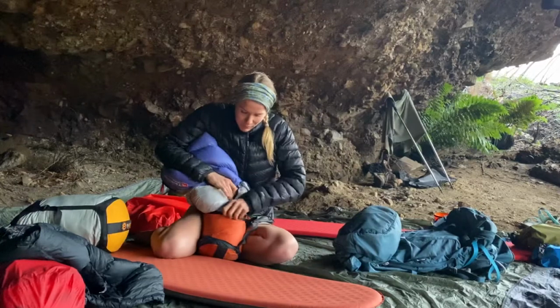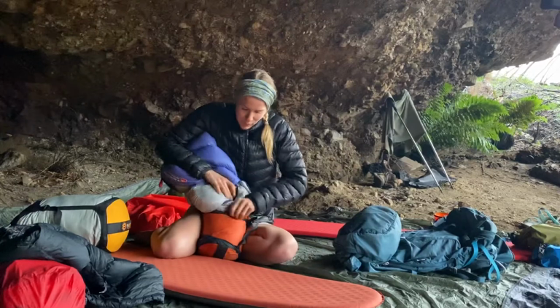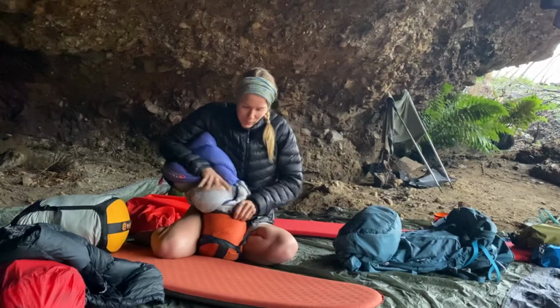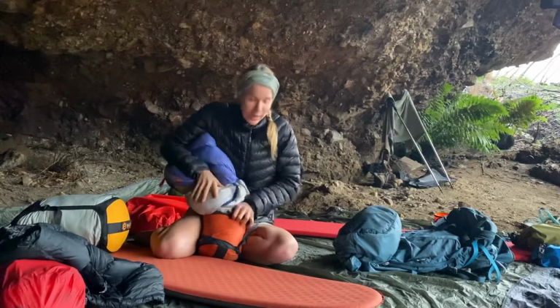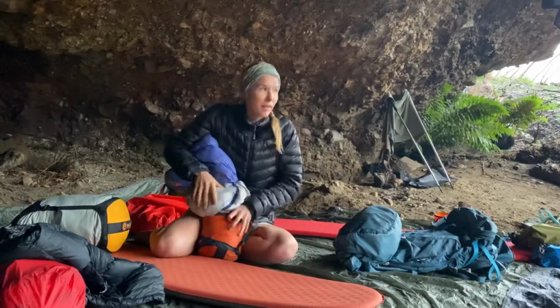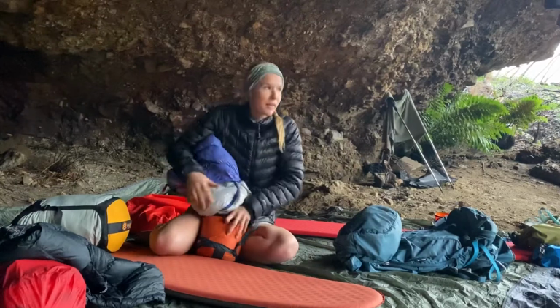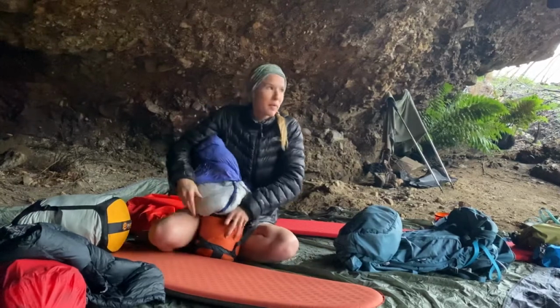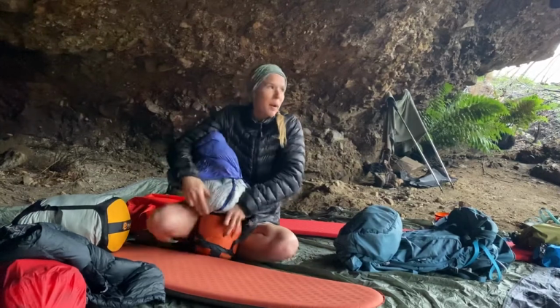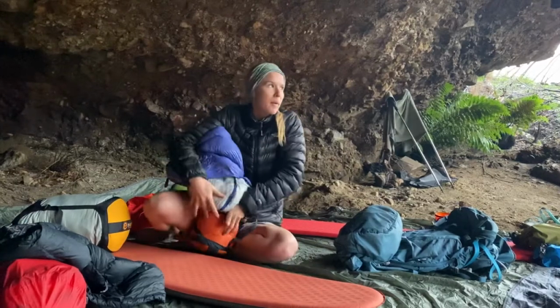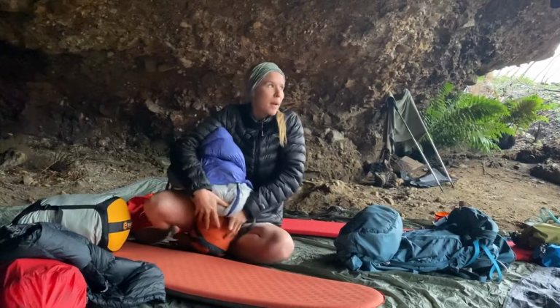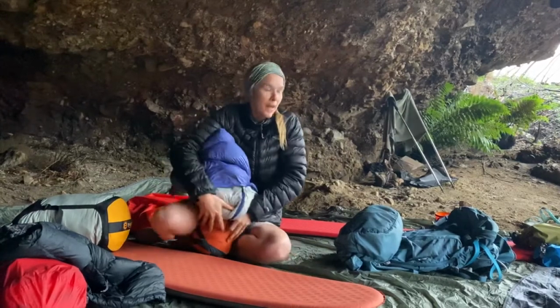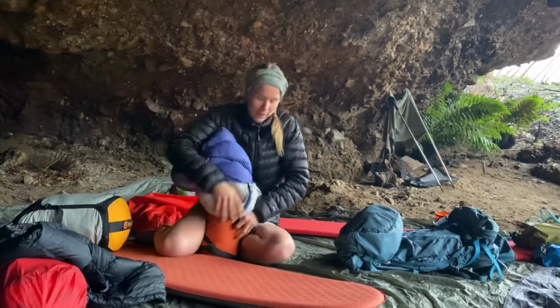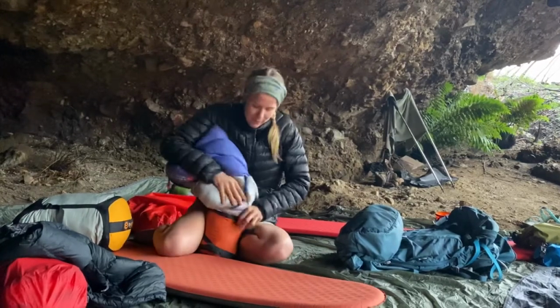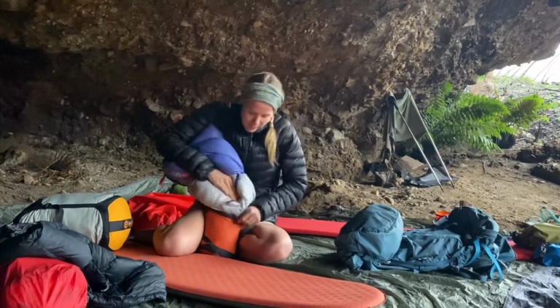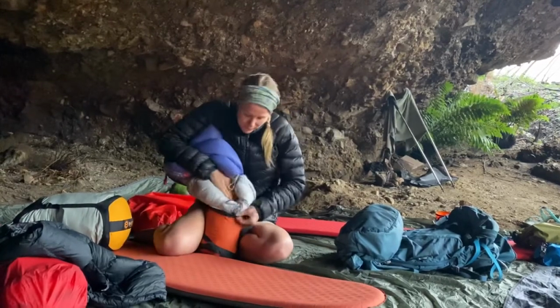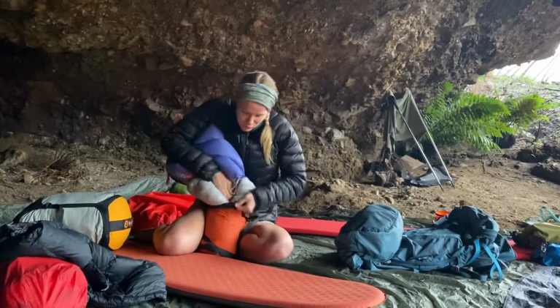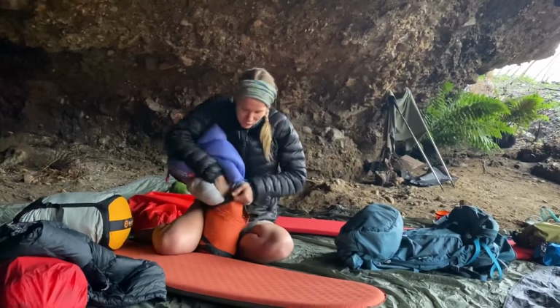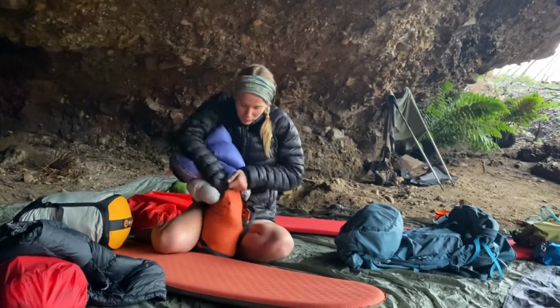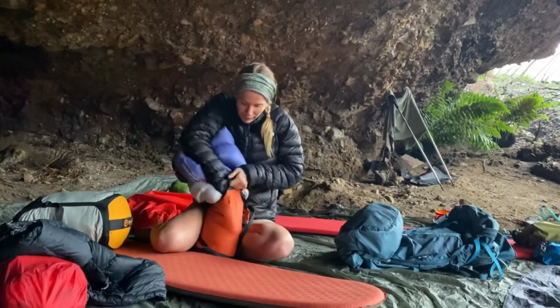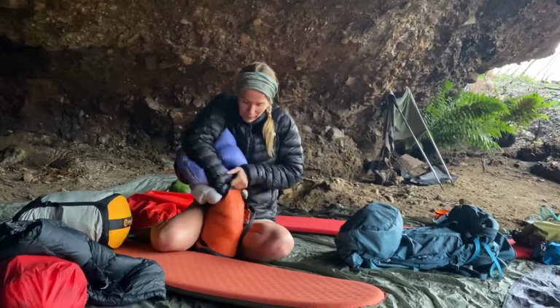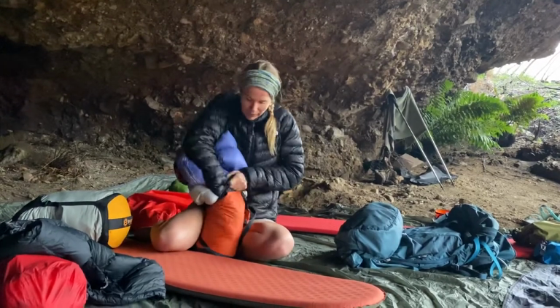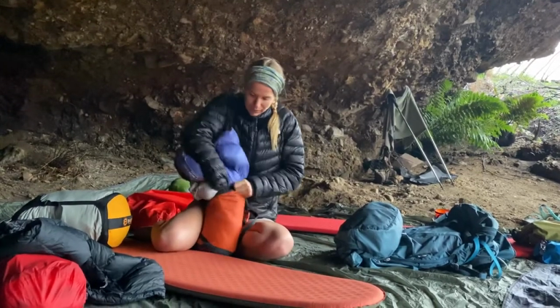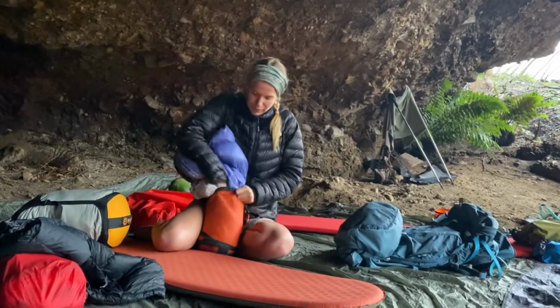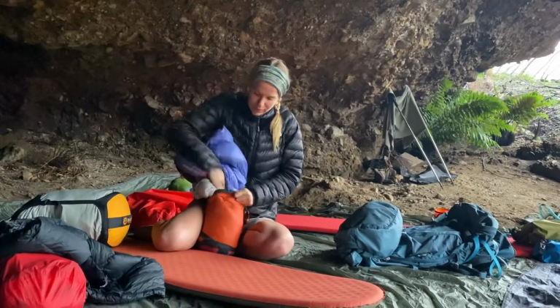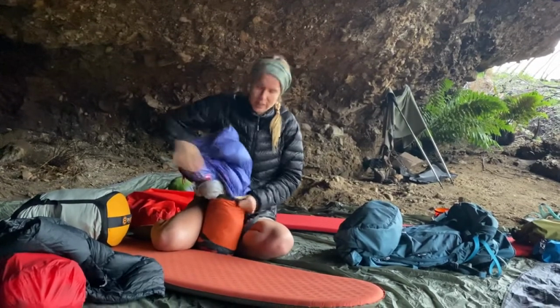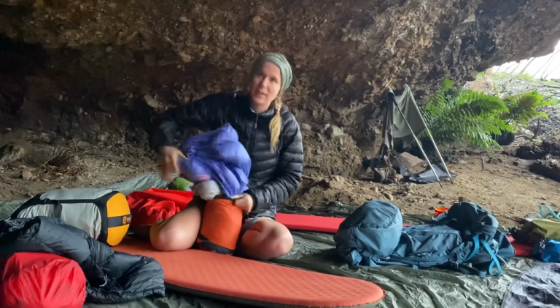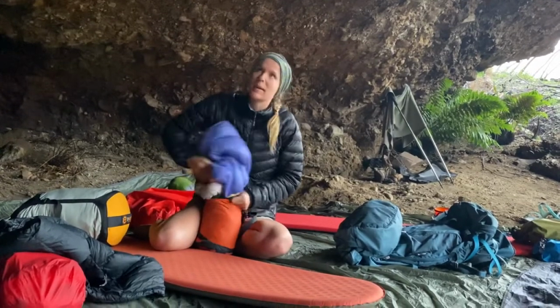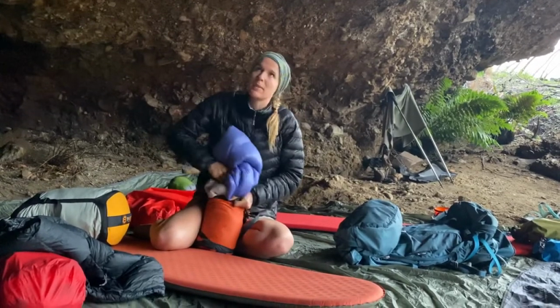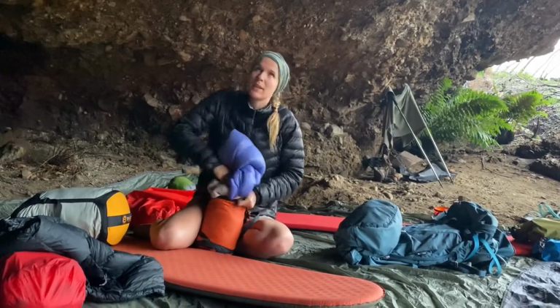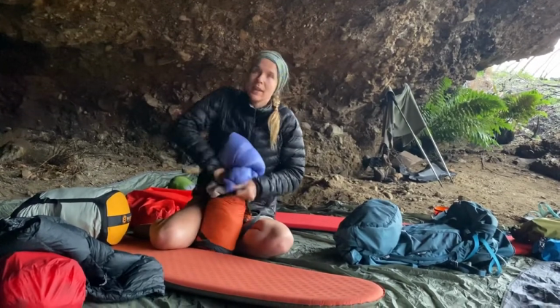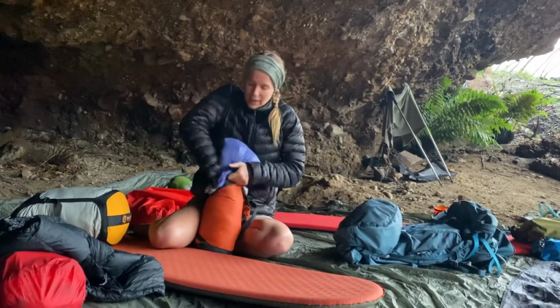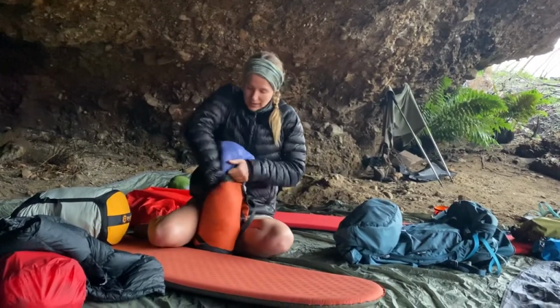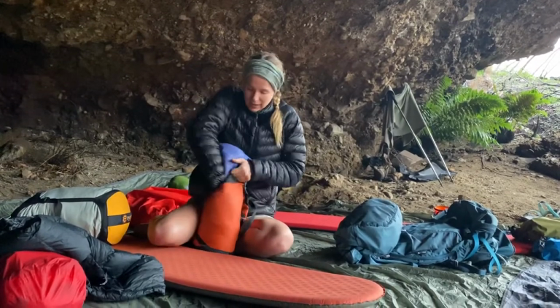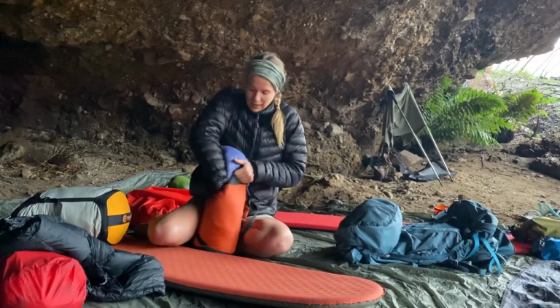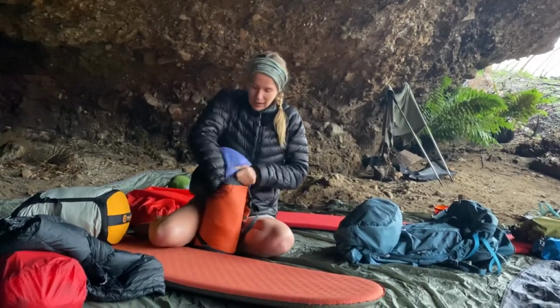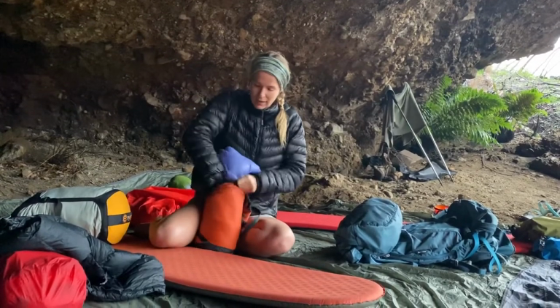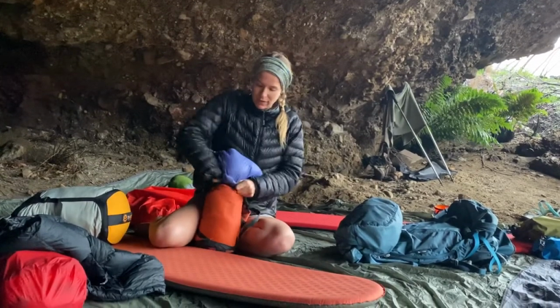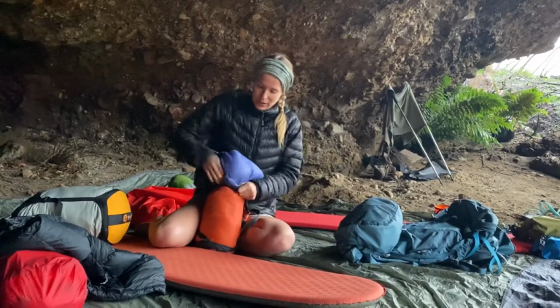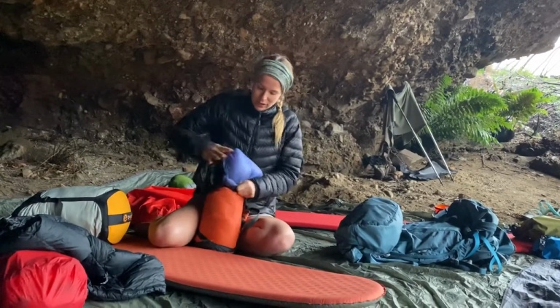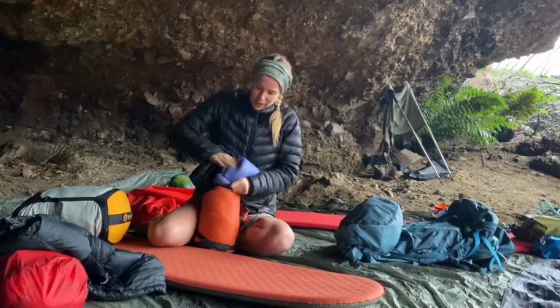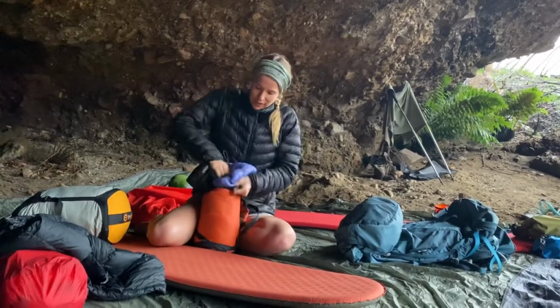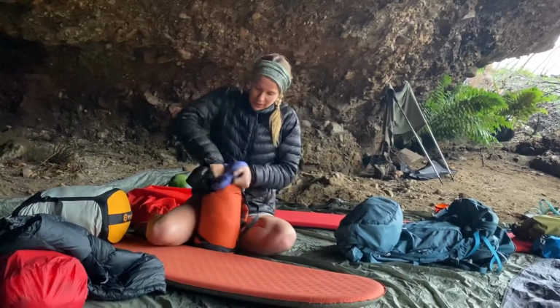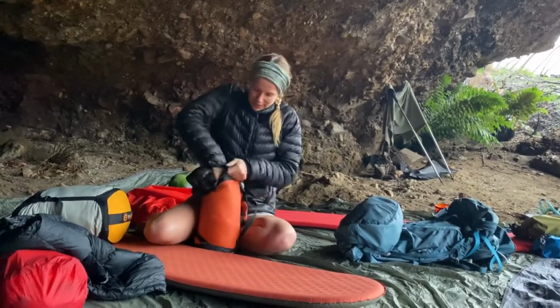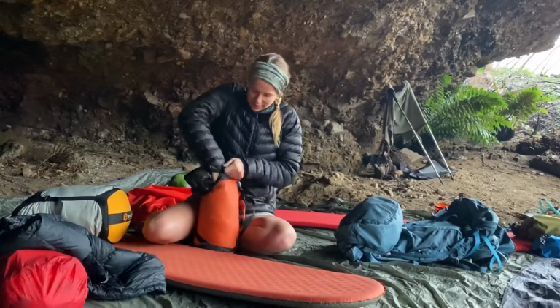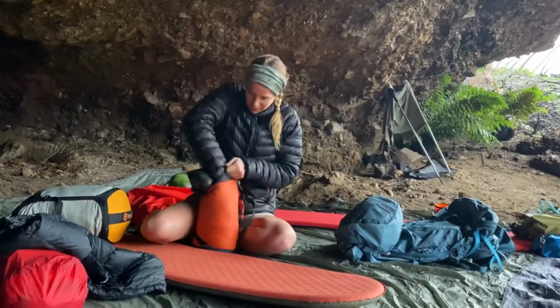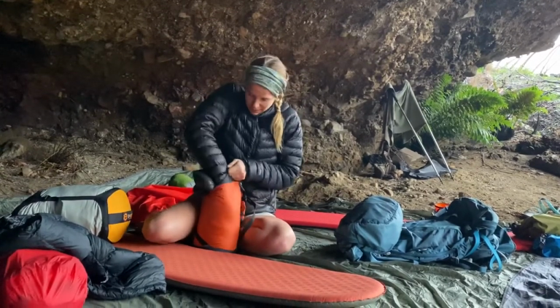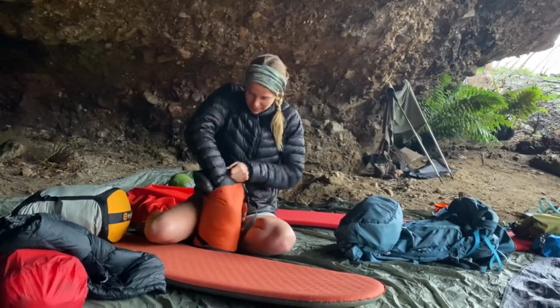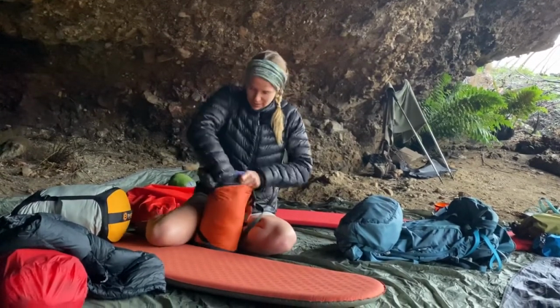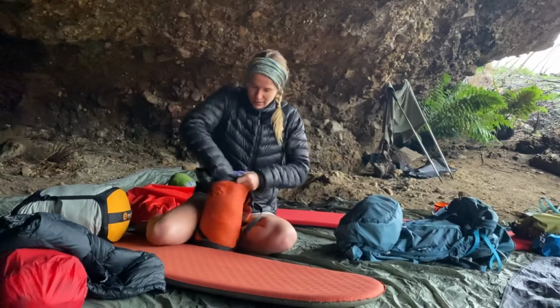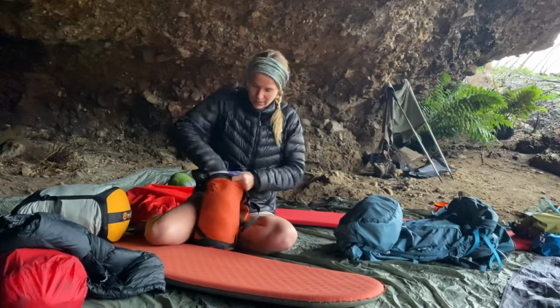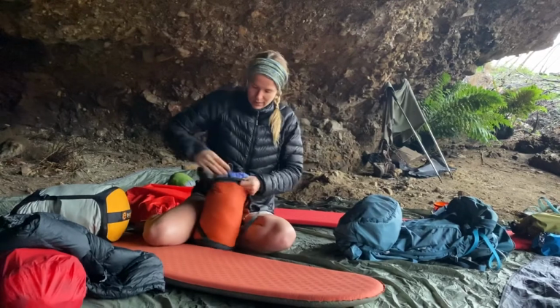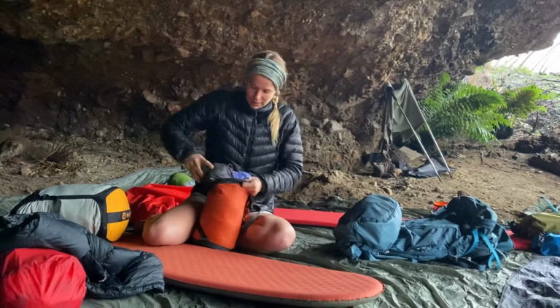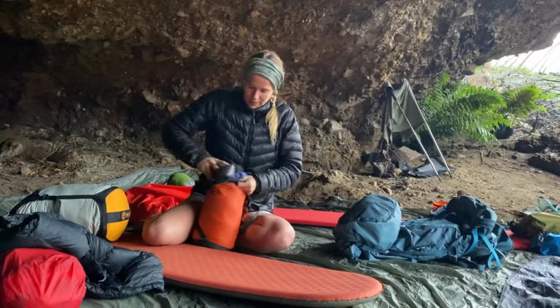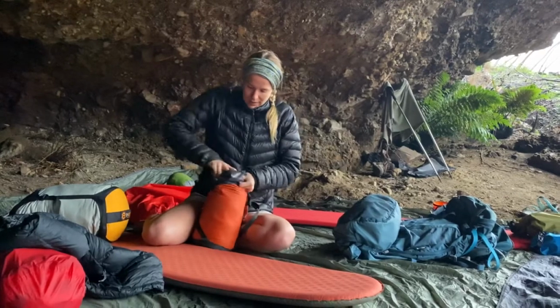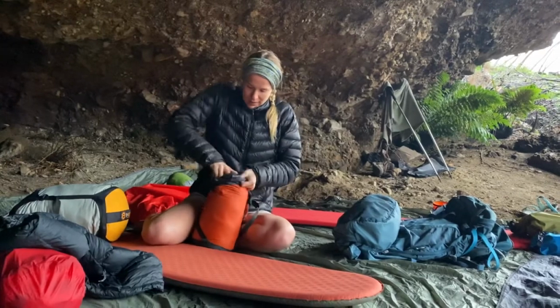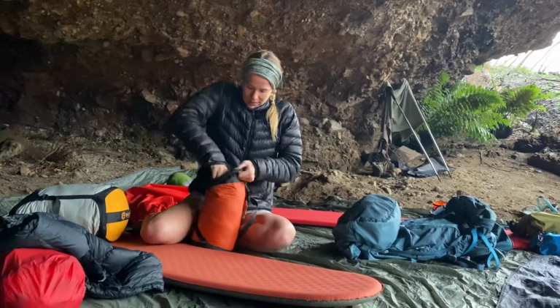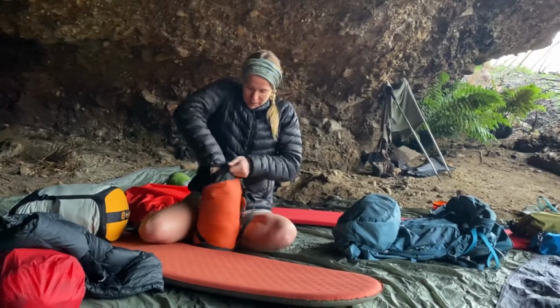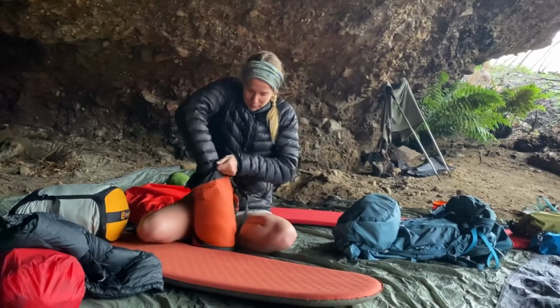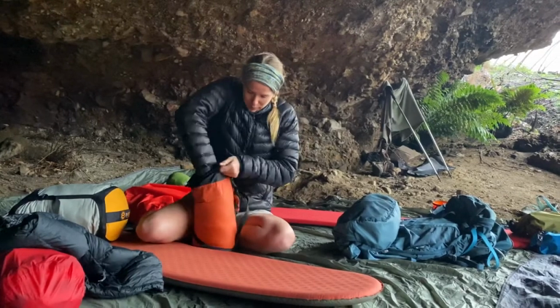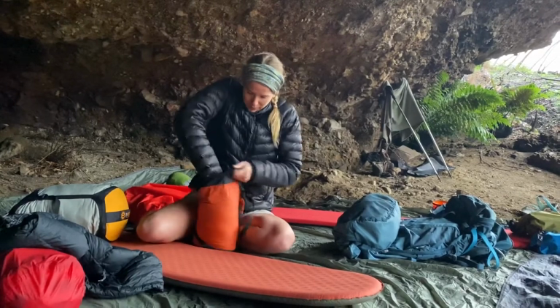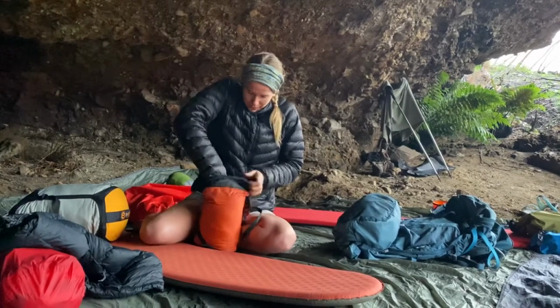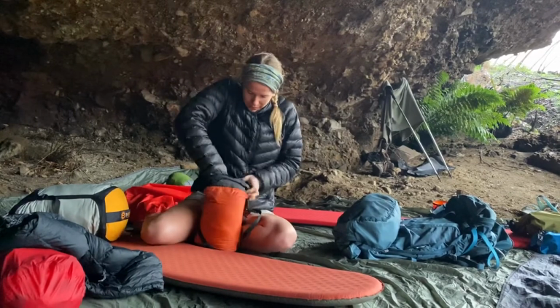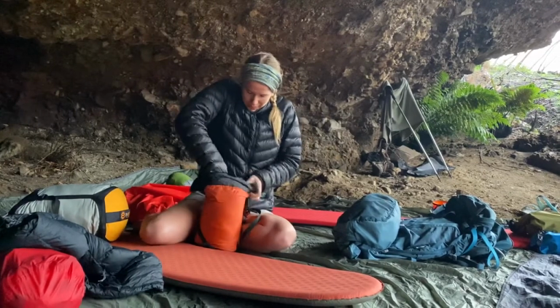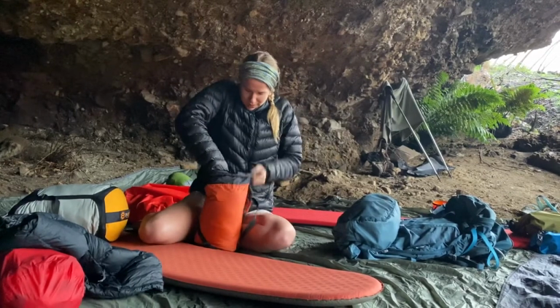We're here in the Butterwang National Park. We've just slept in a cave actually last night — it's pretty nice.